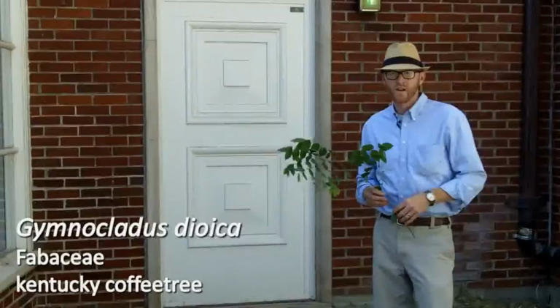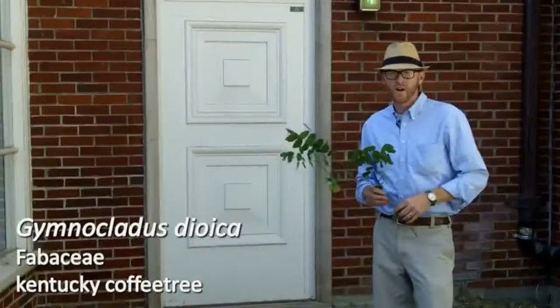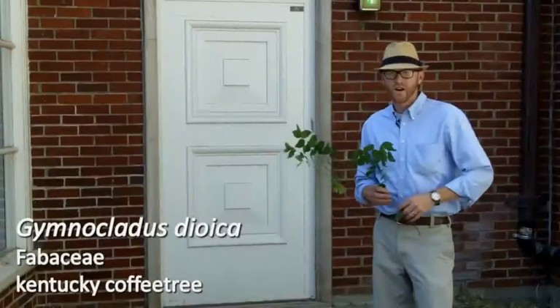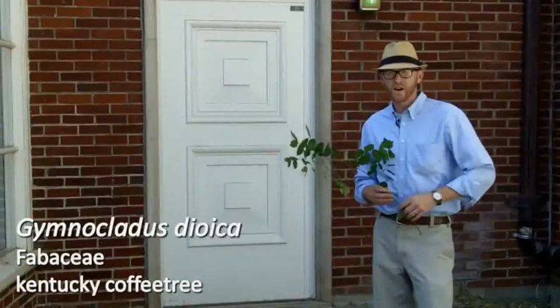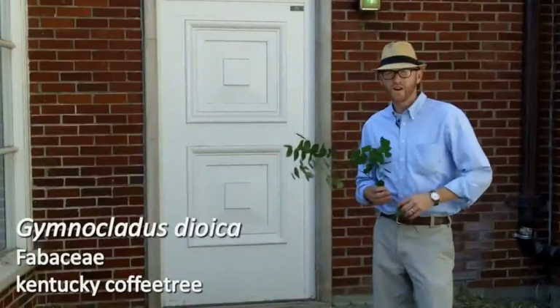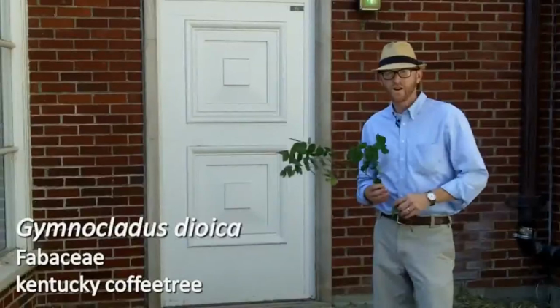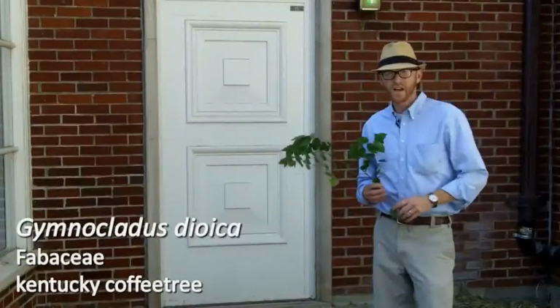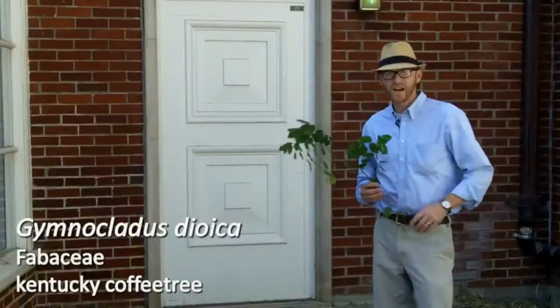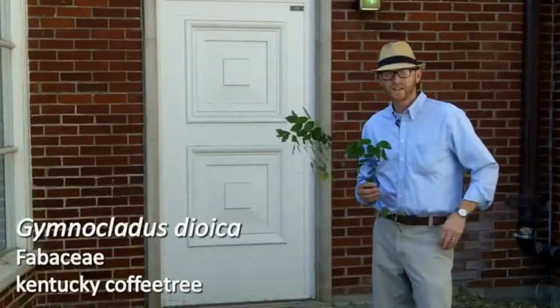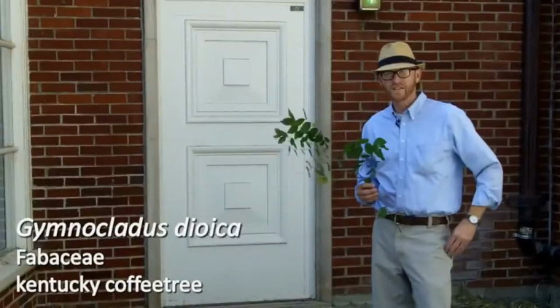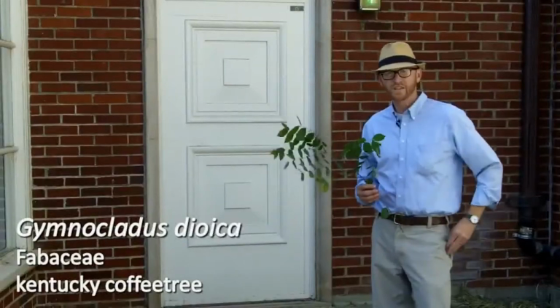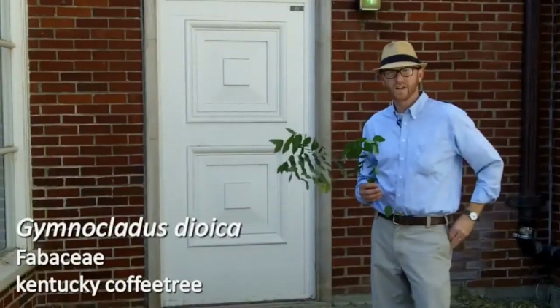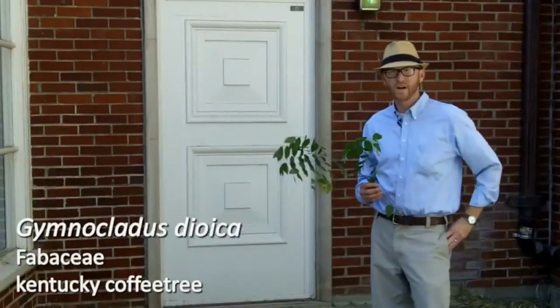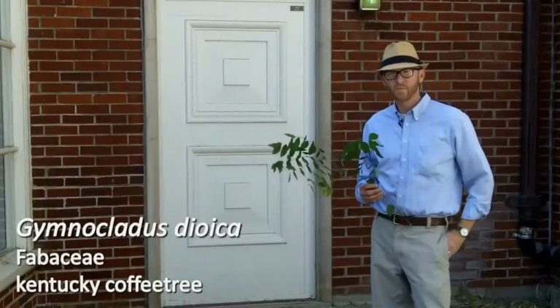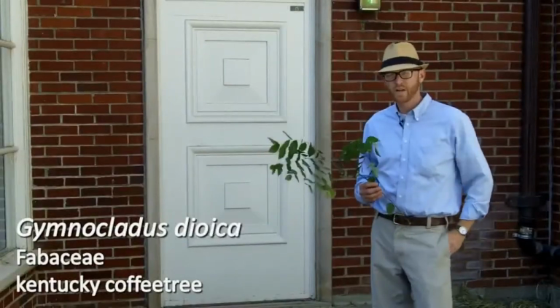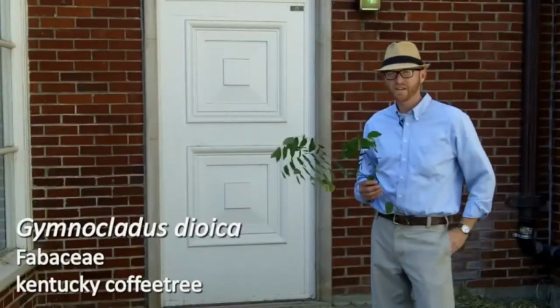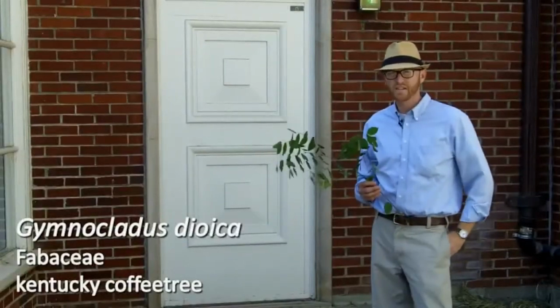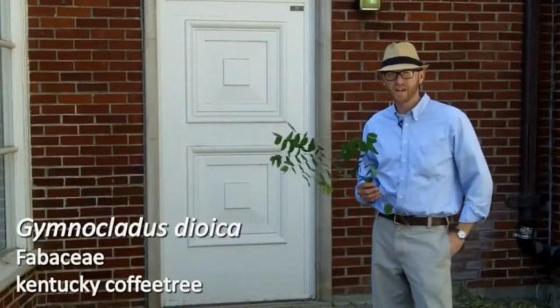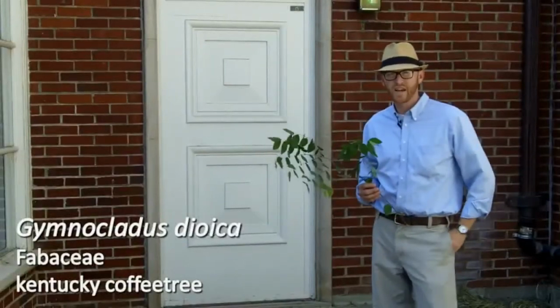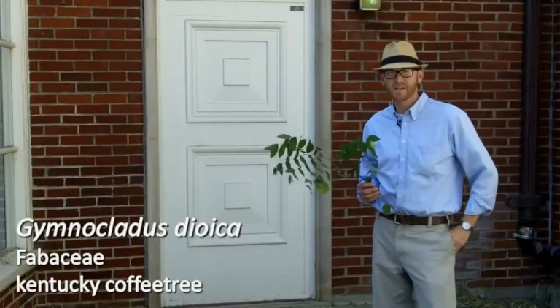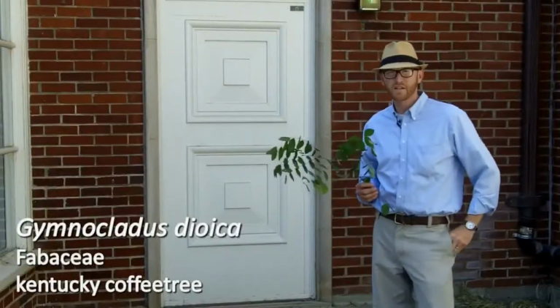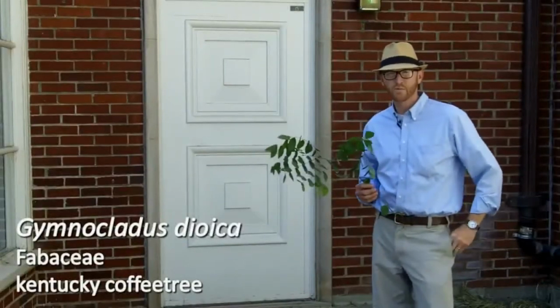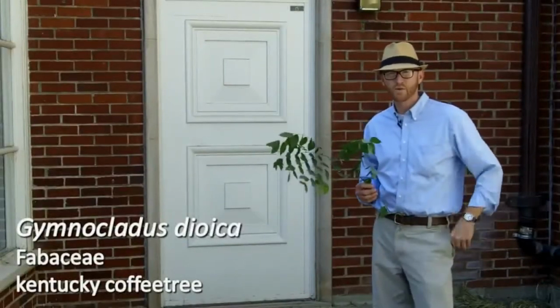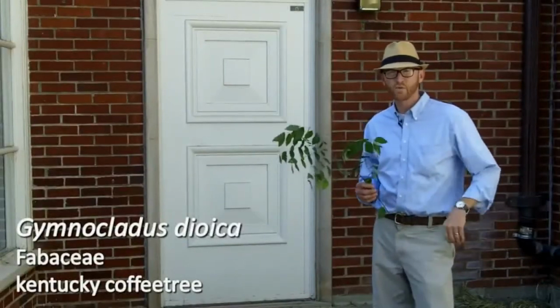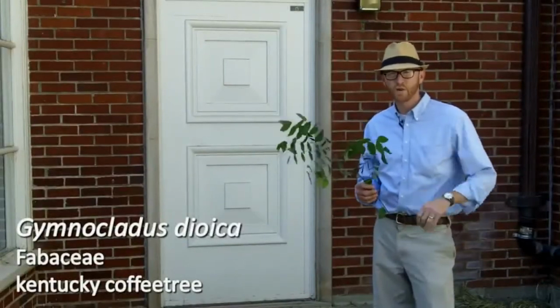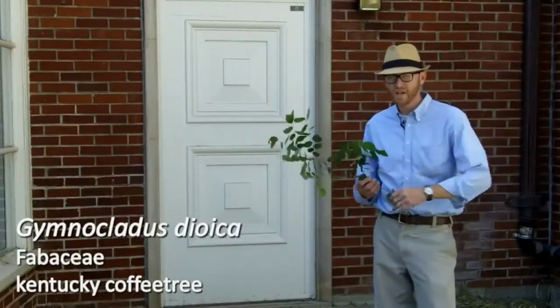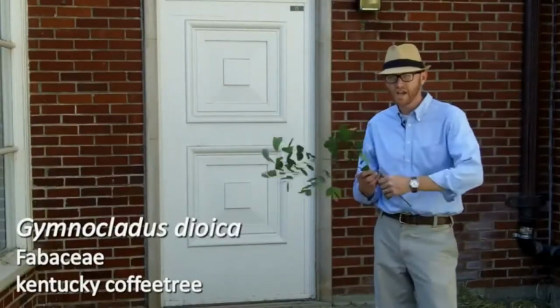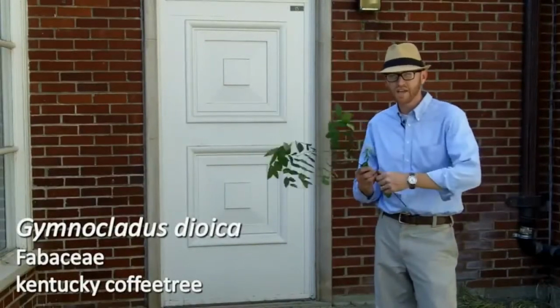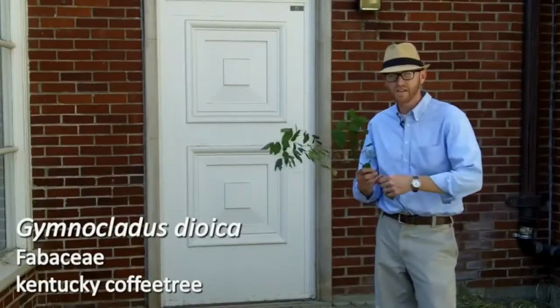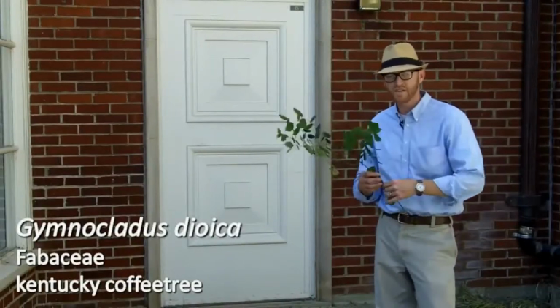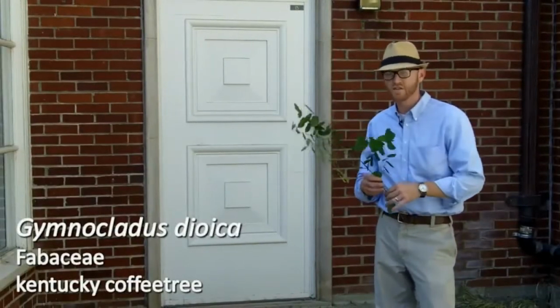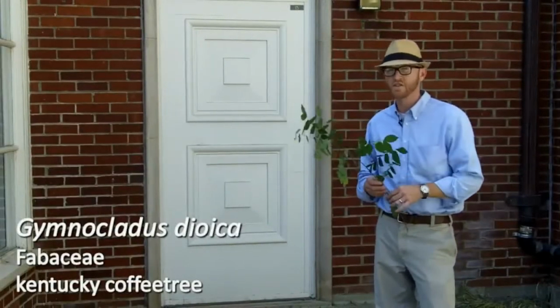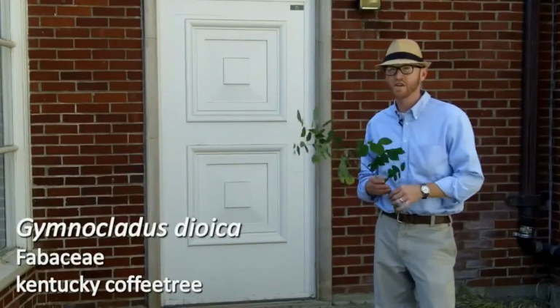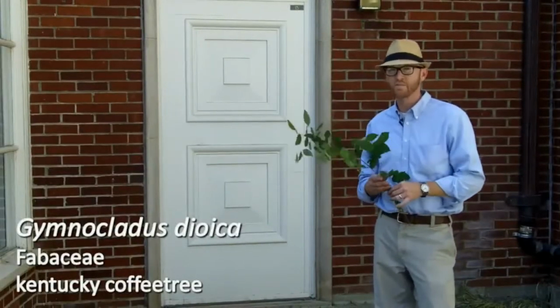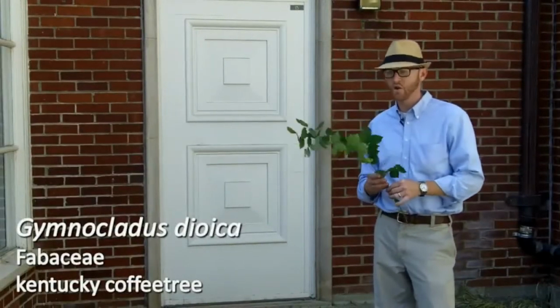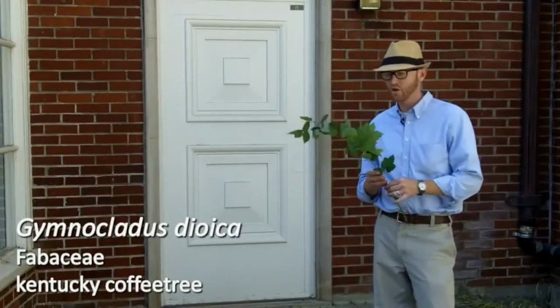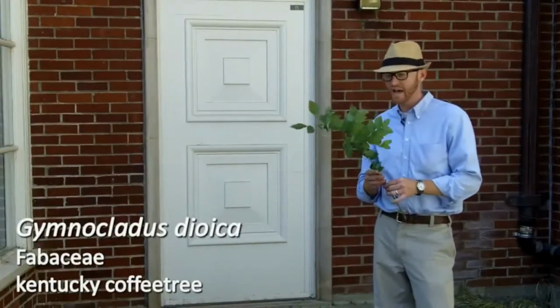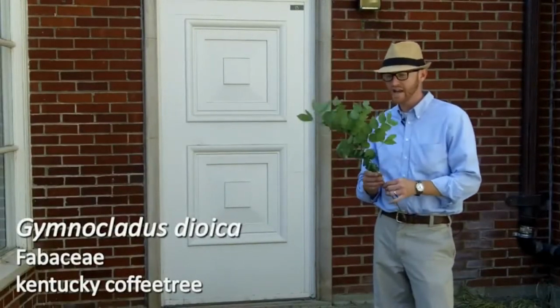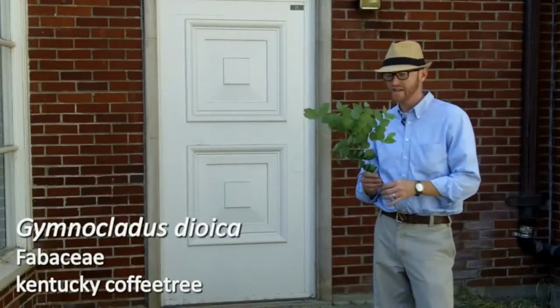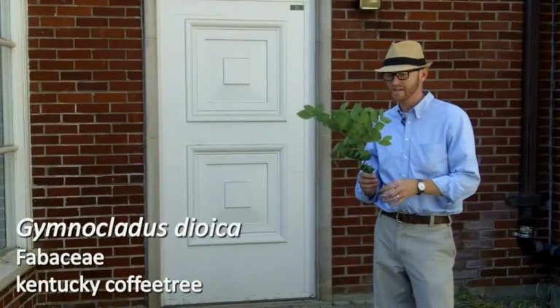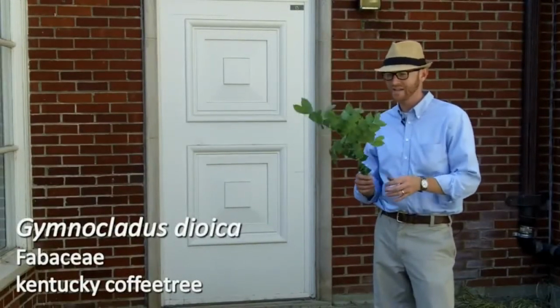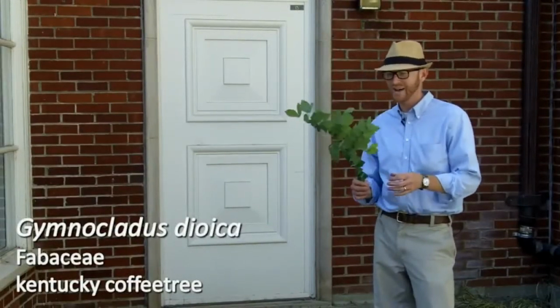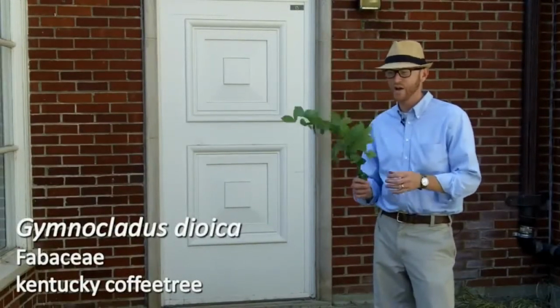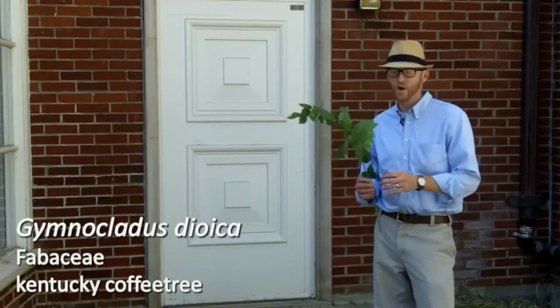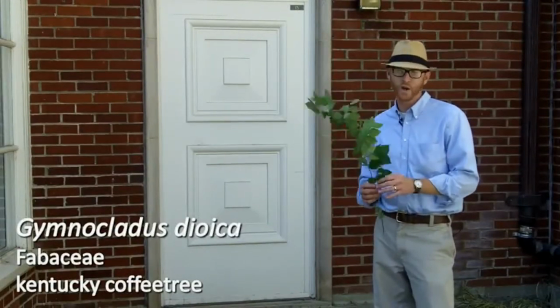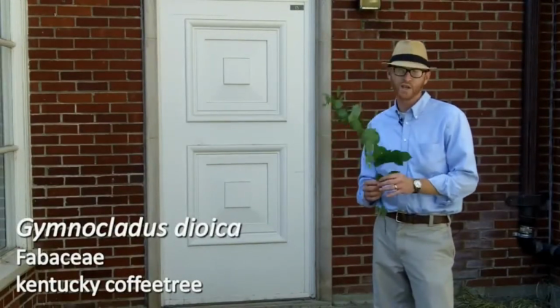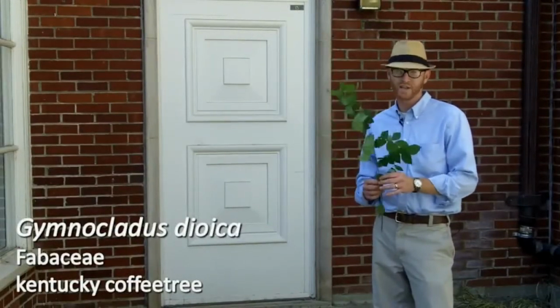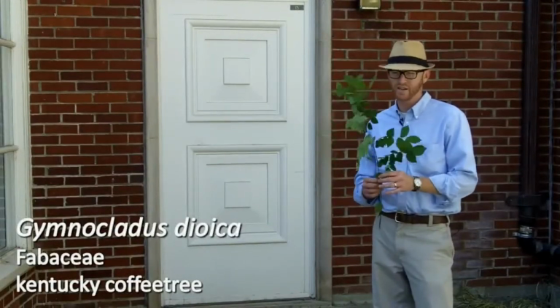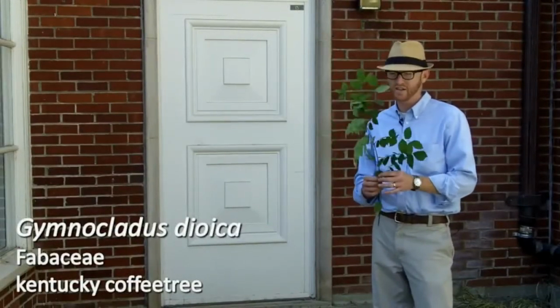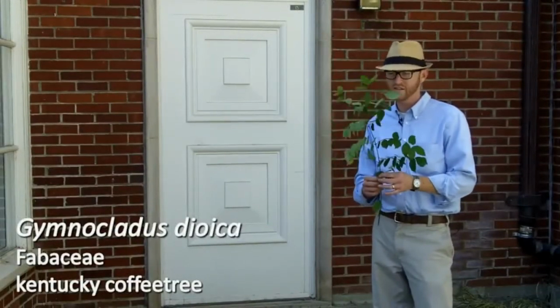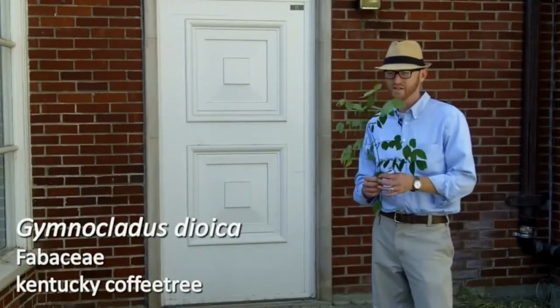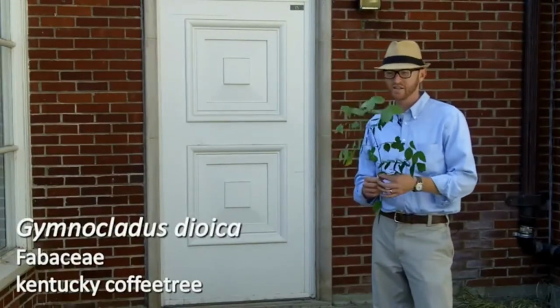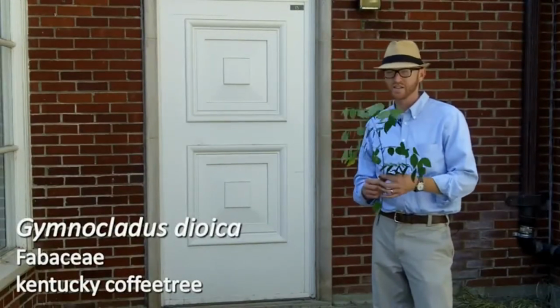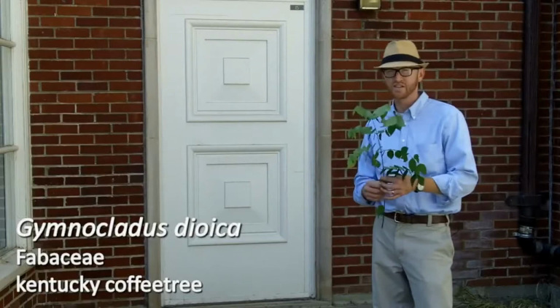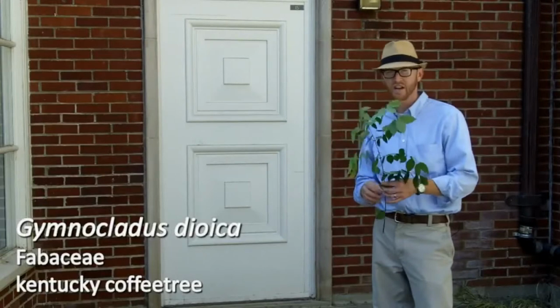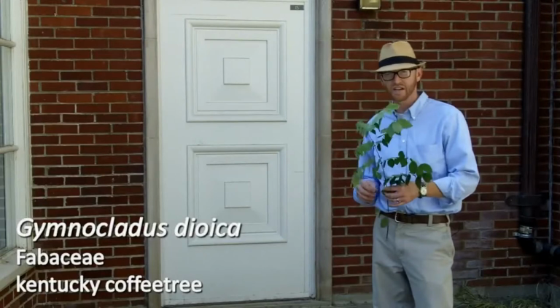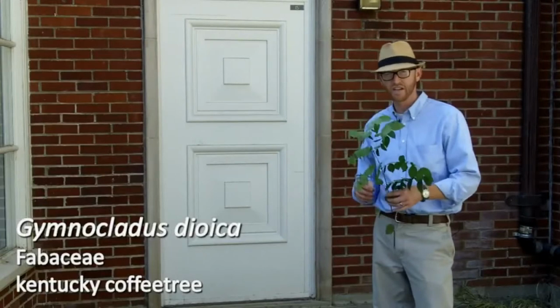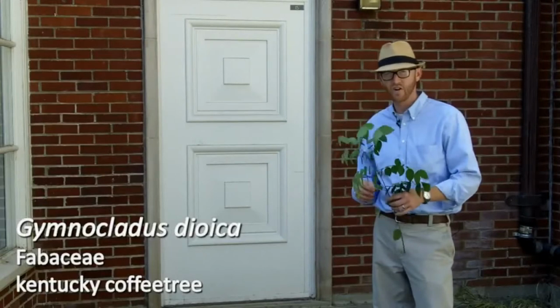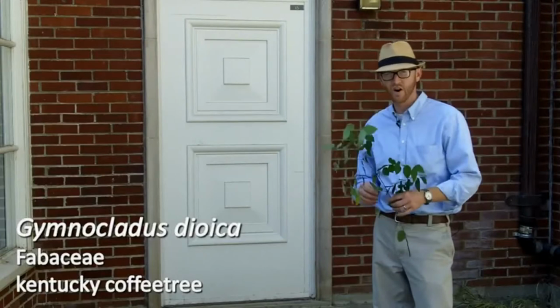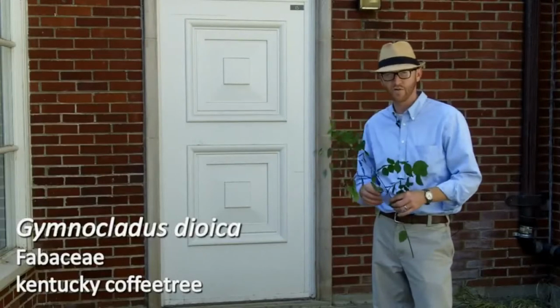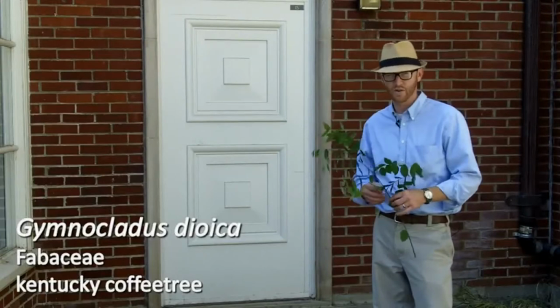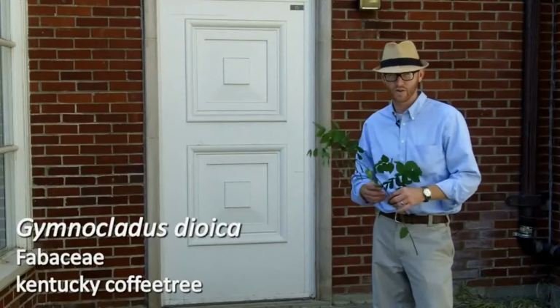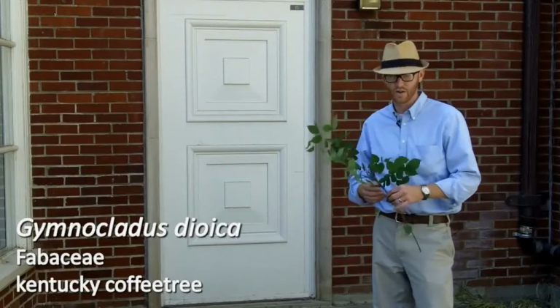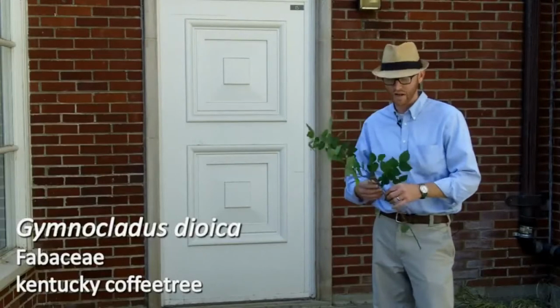Our last plant today is number 28. This is Gymnoclaudus dioica, the Kentucky coffee tree.